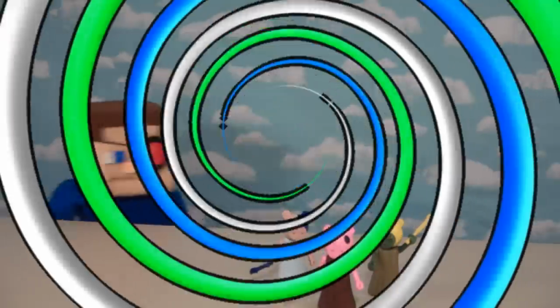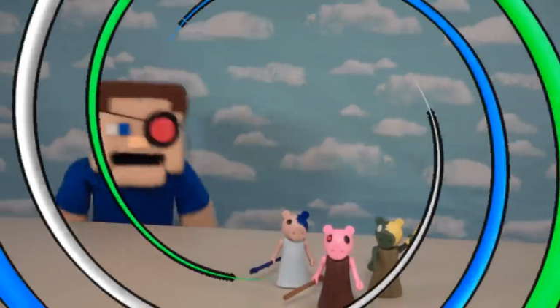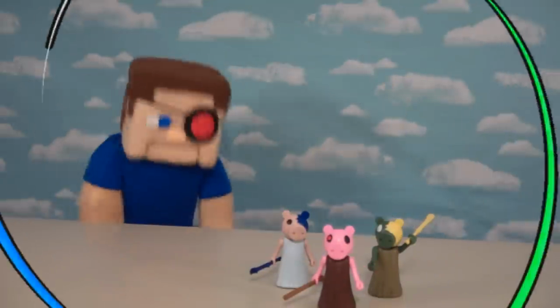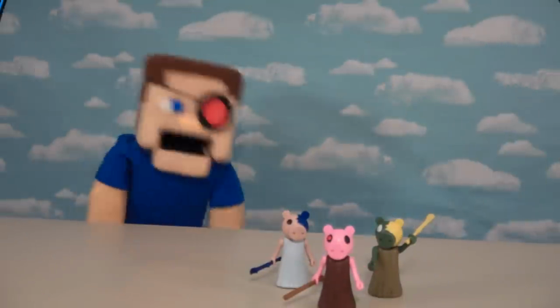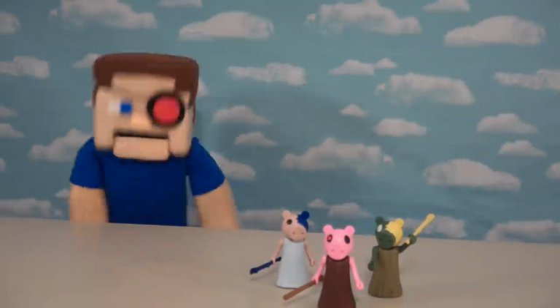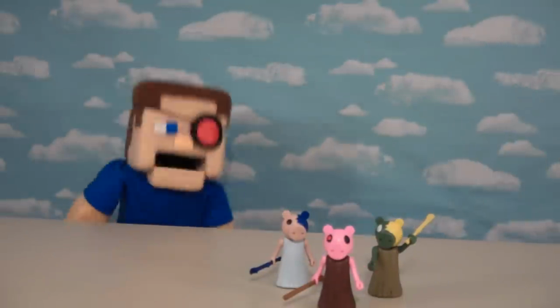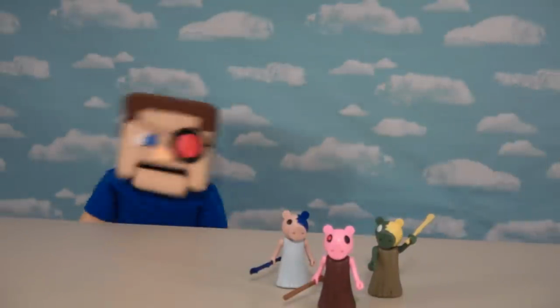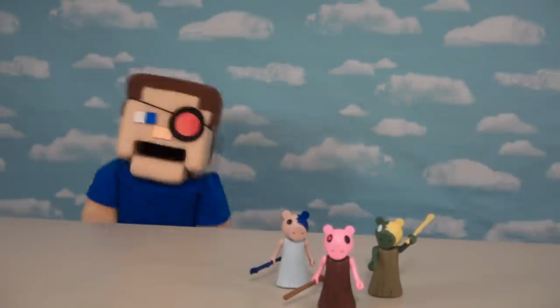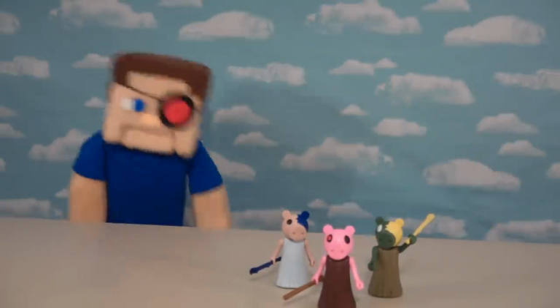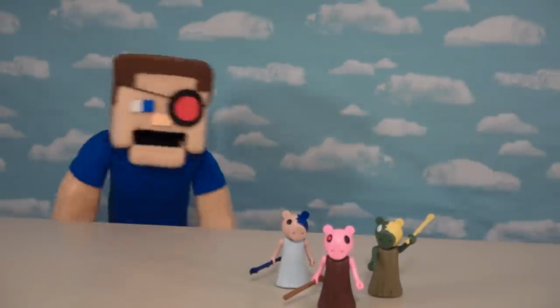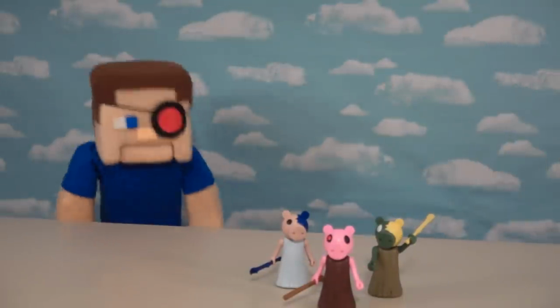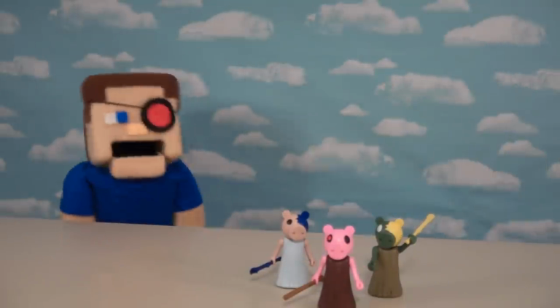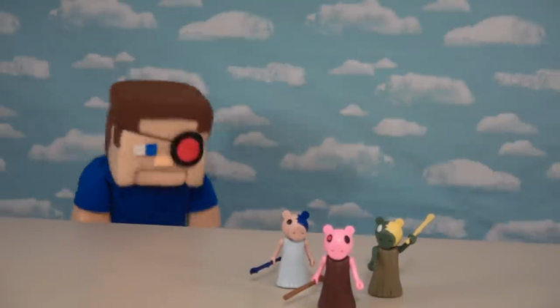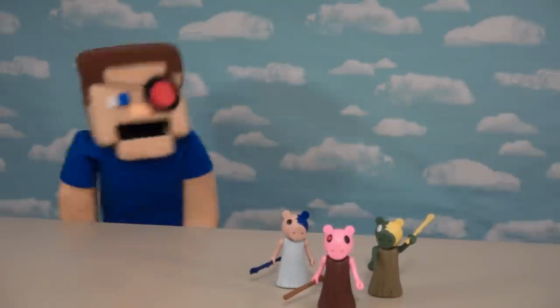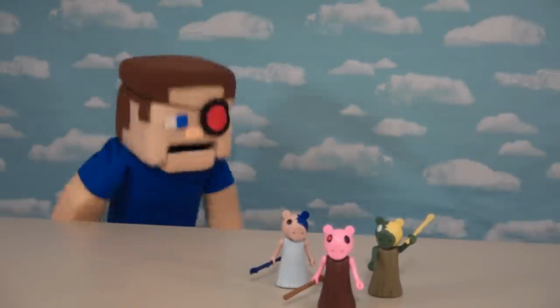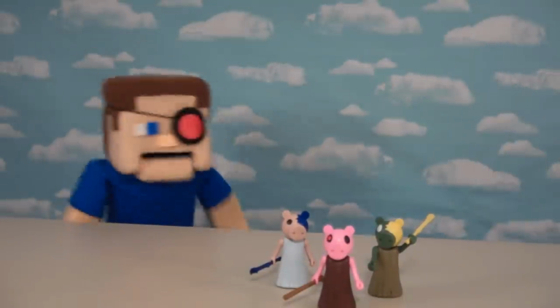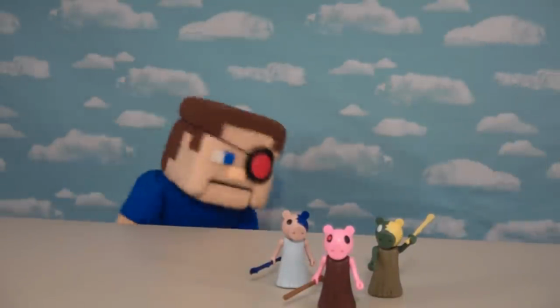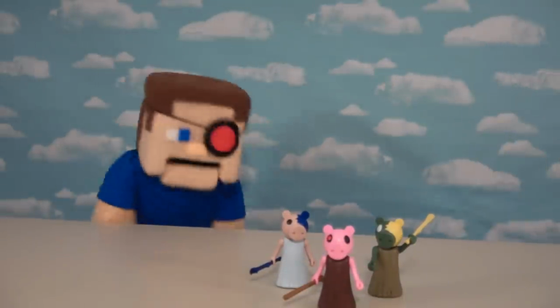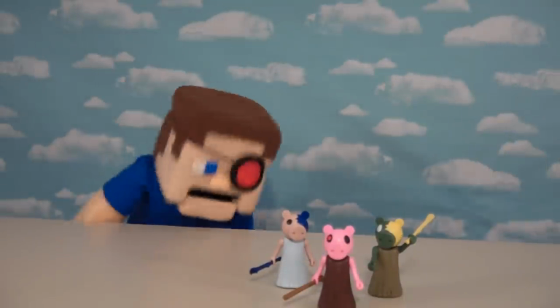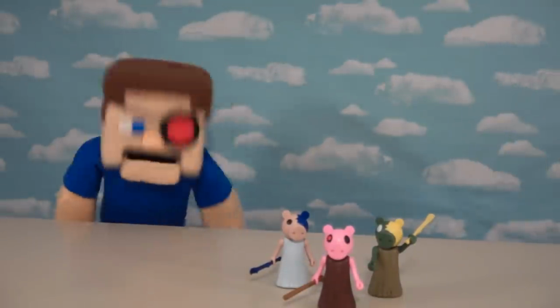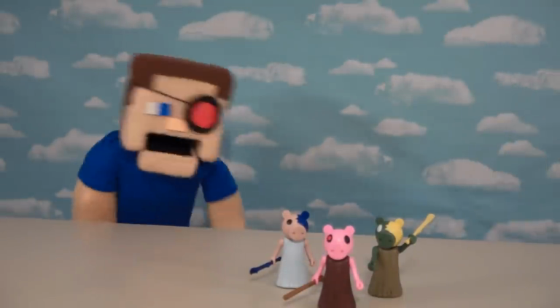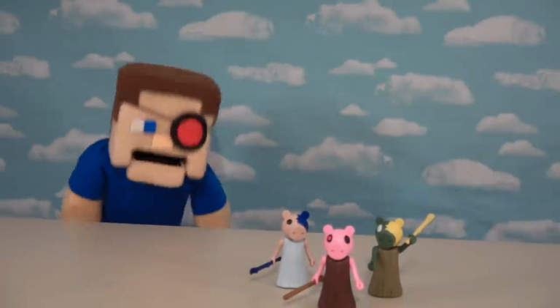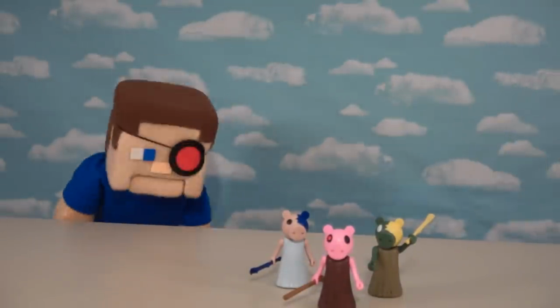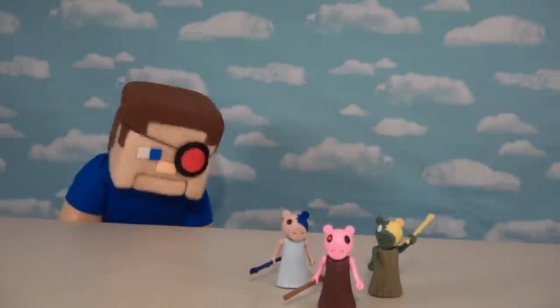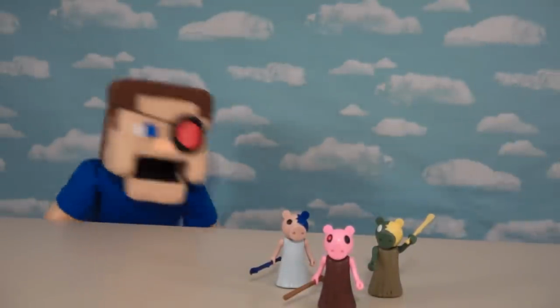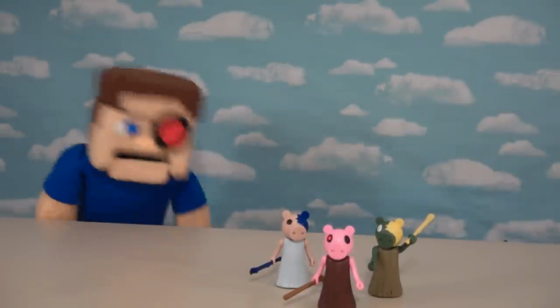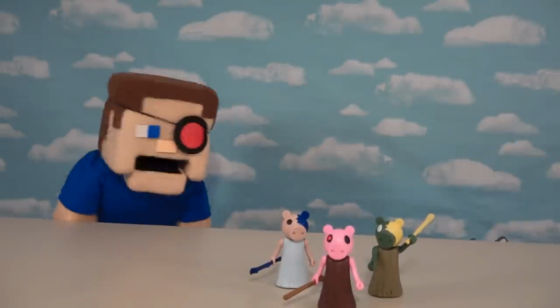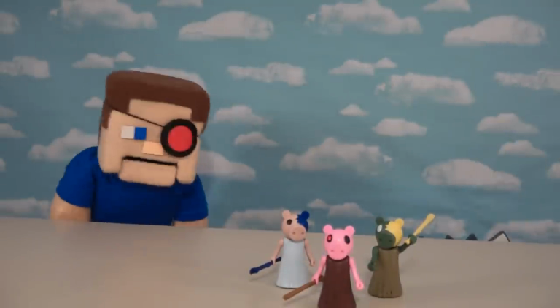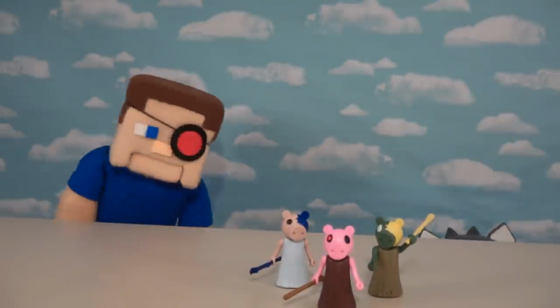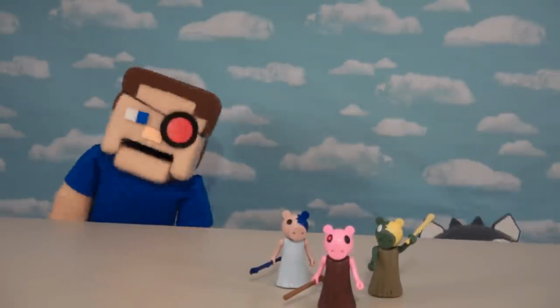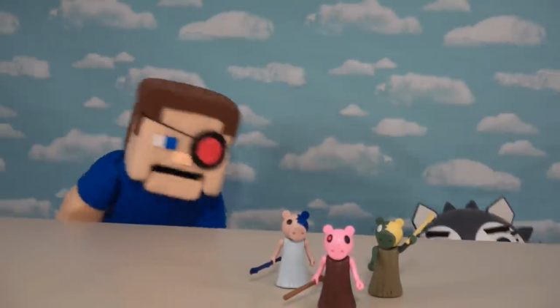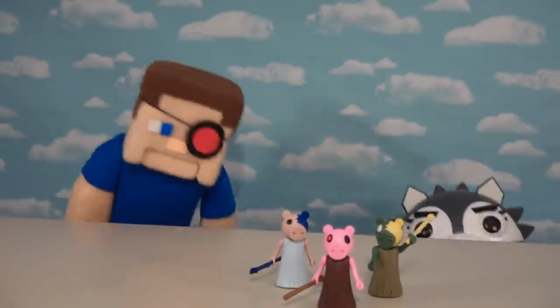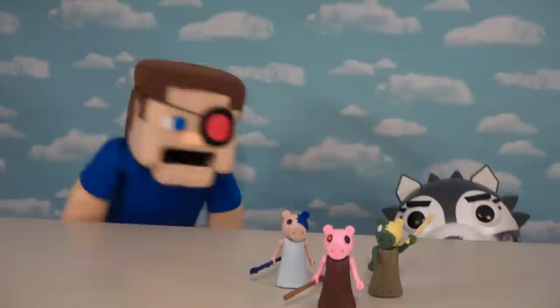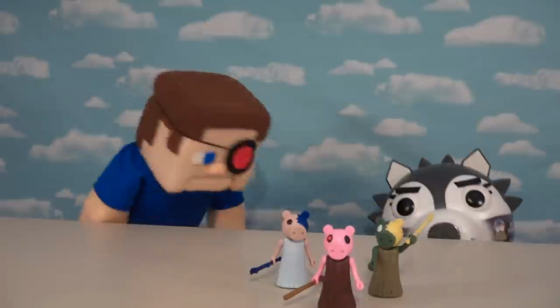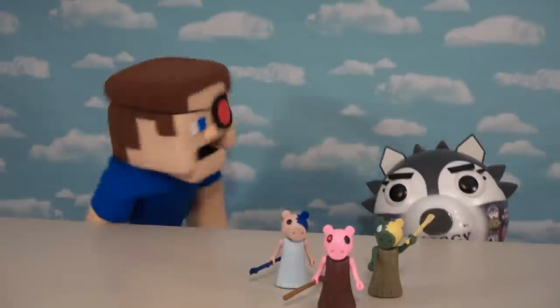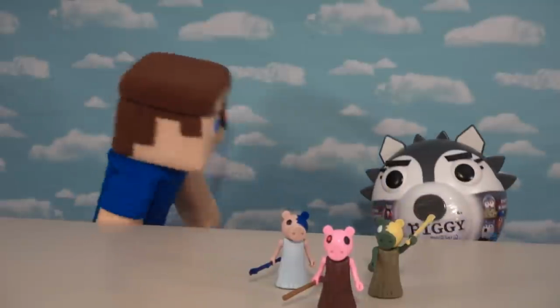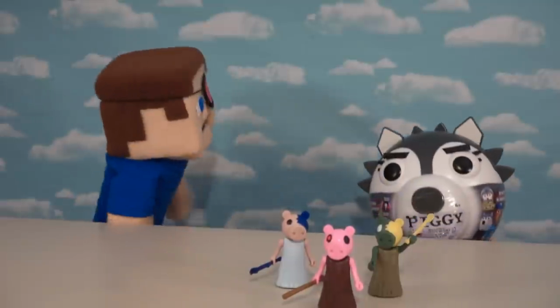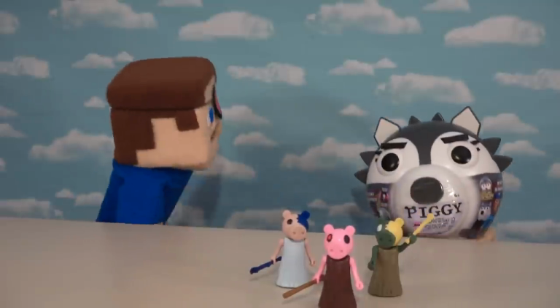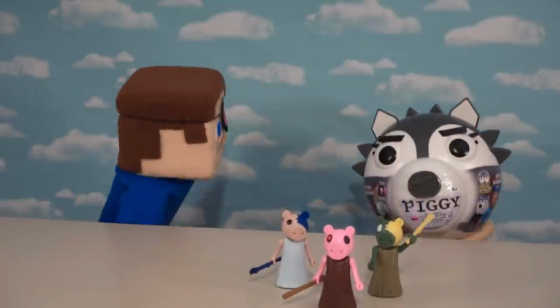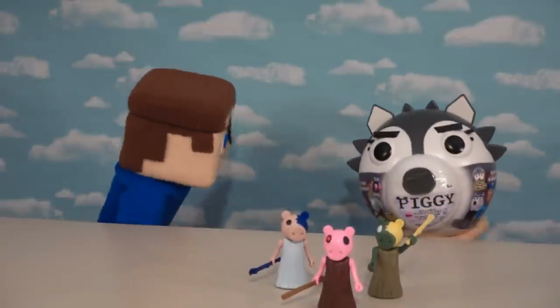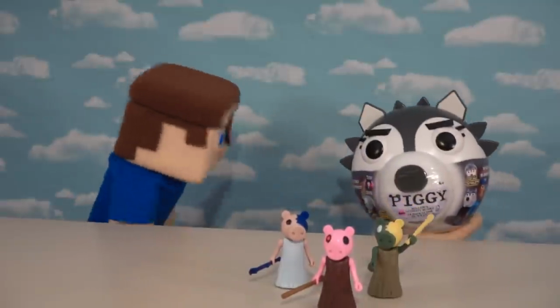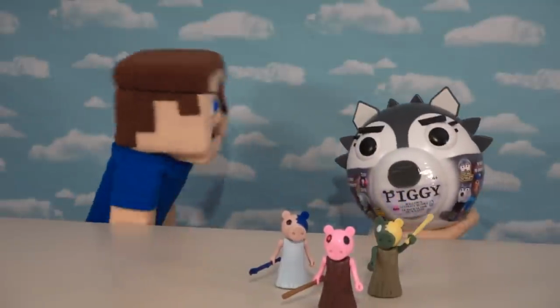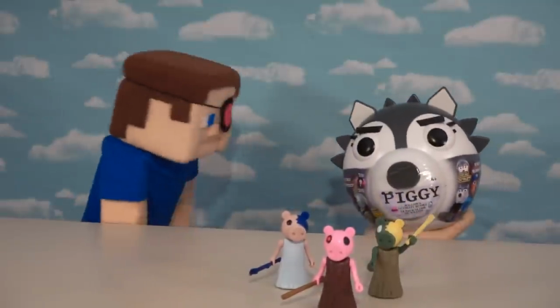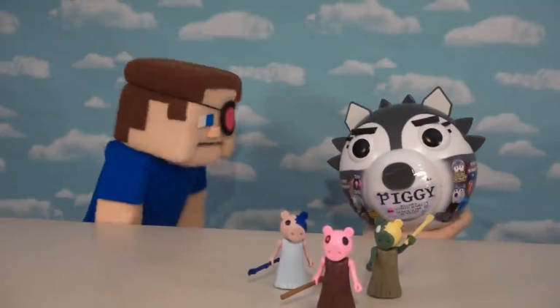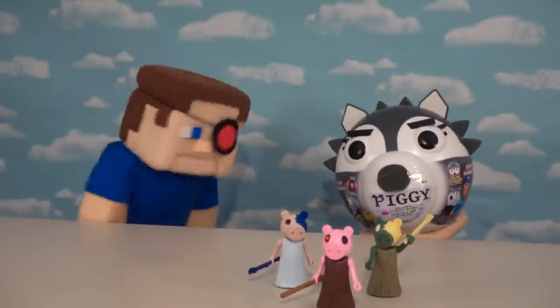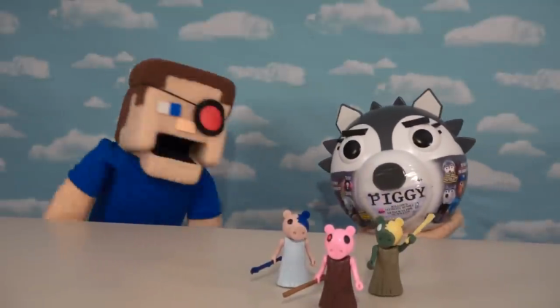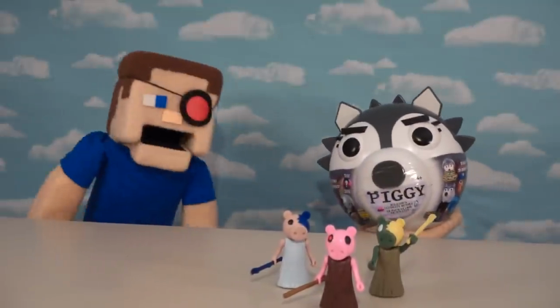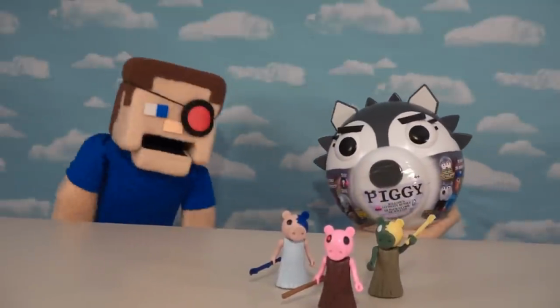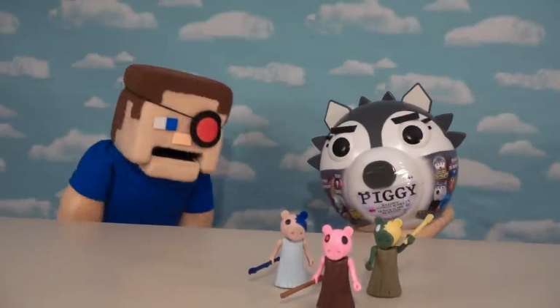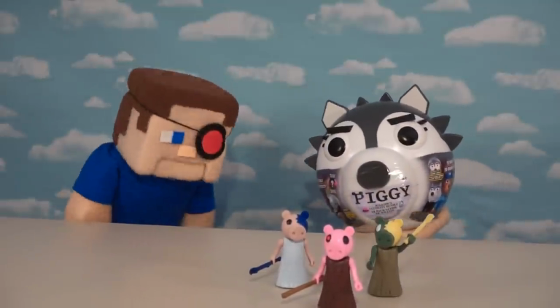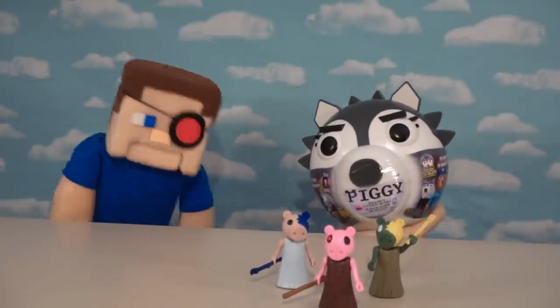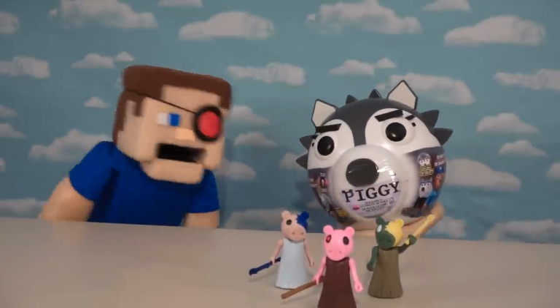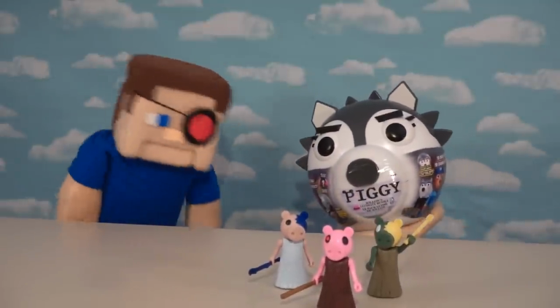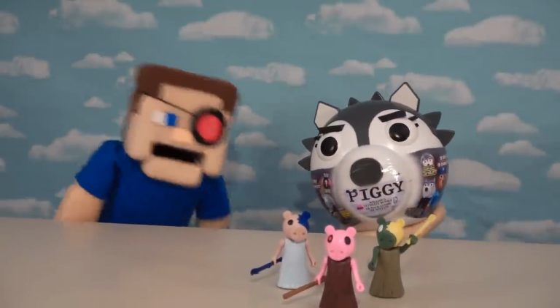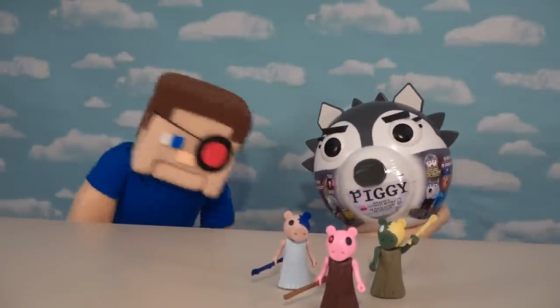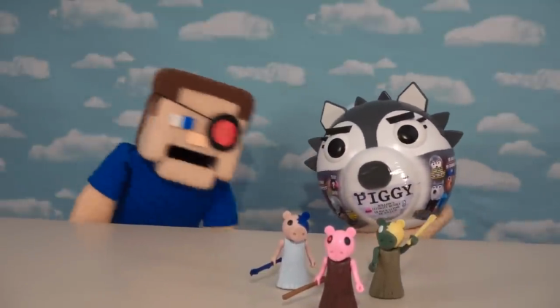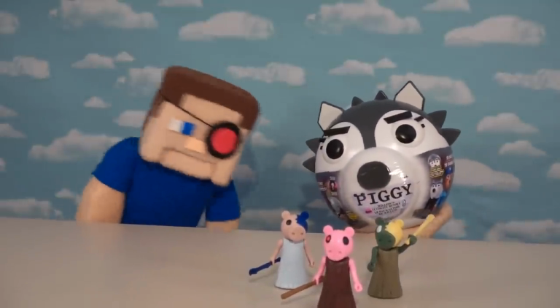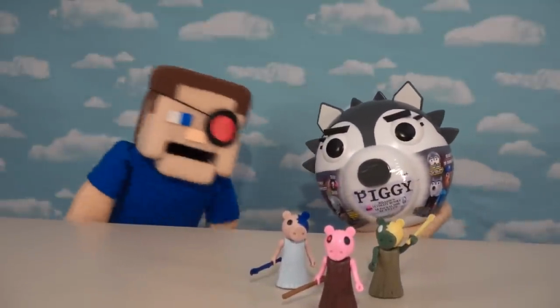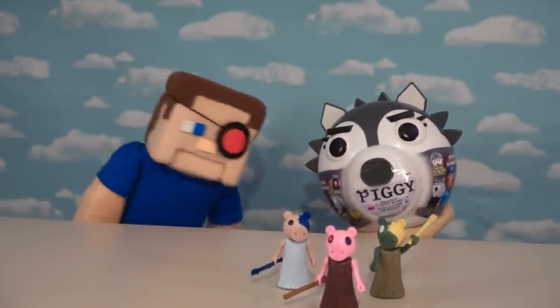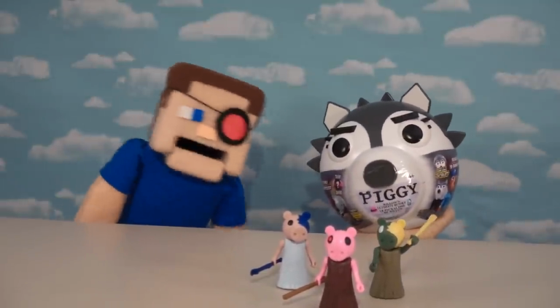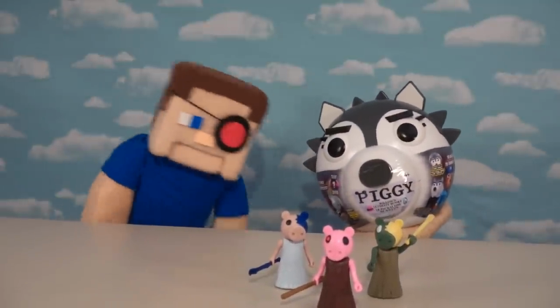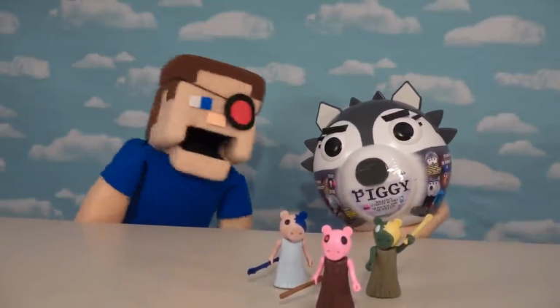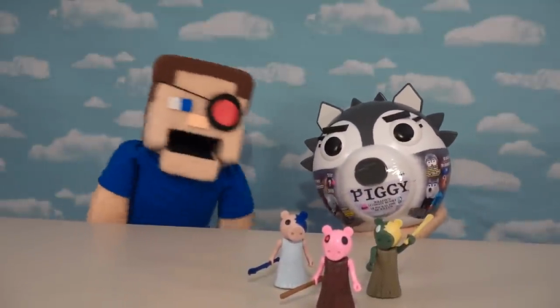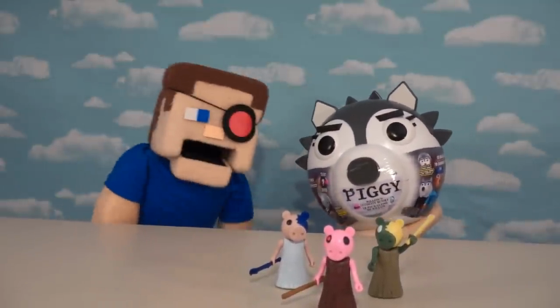All right, Piggy fans, as you know, we just love checking out these Piggy toys. So today, we've got this really awesome Willow Bundle to open up on today's unboxing.